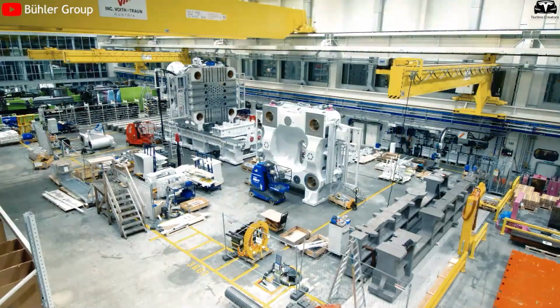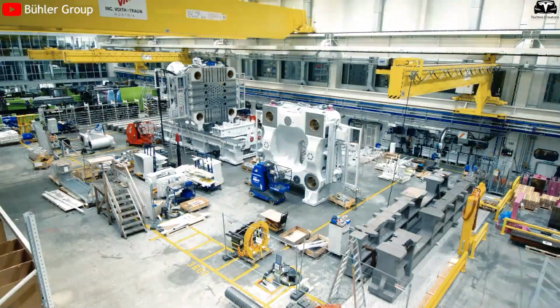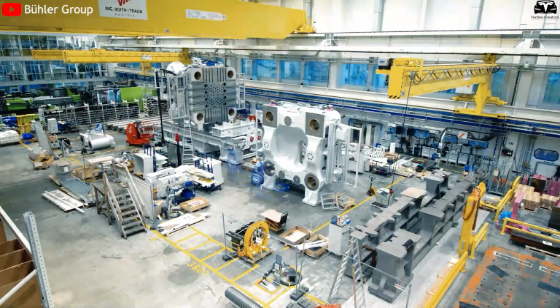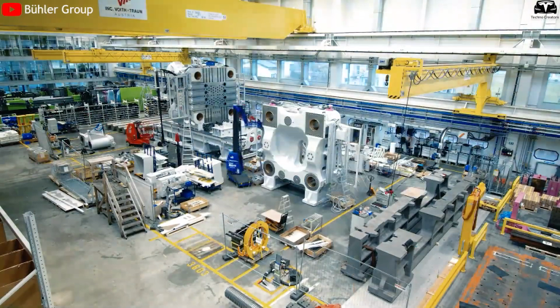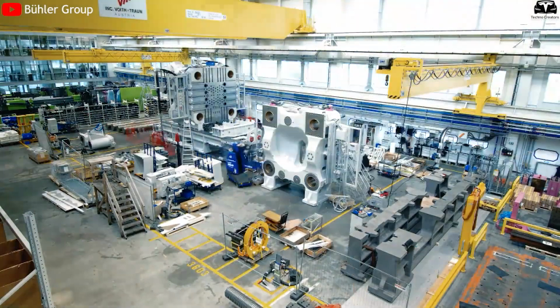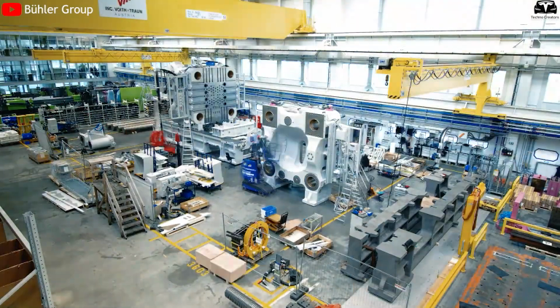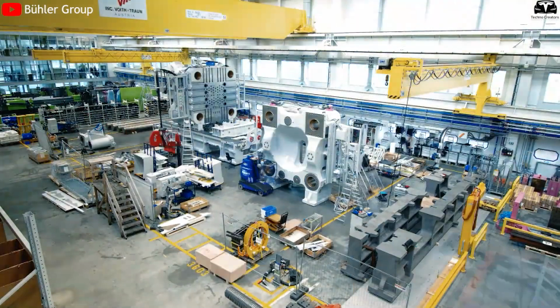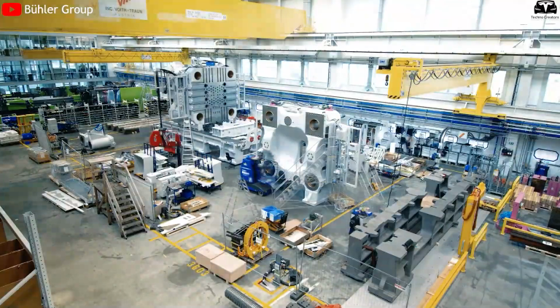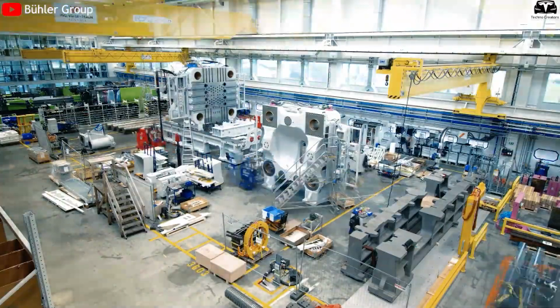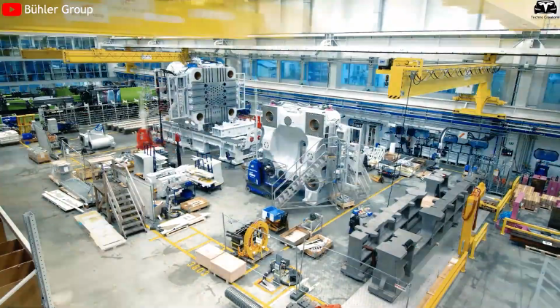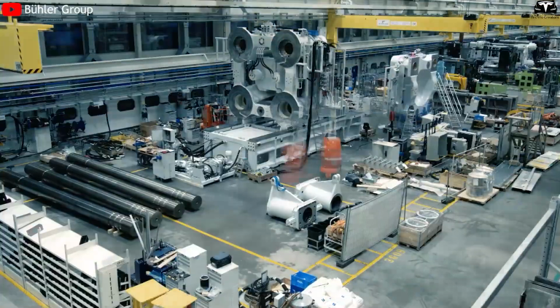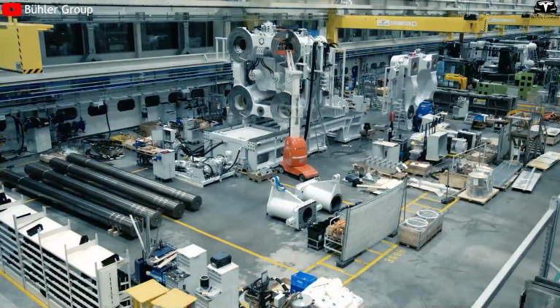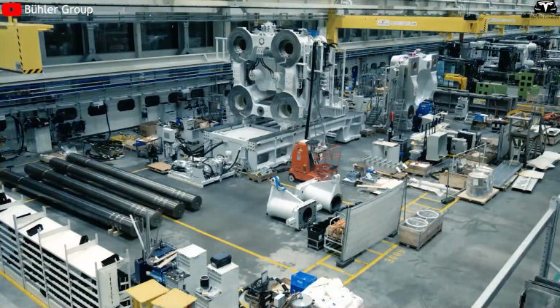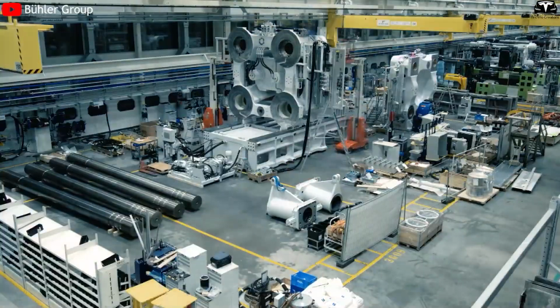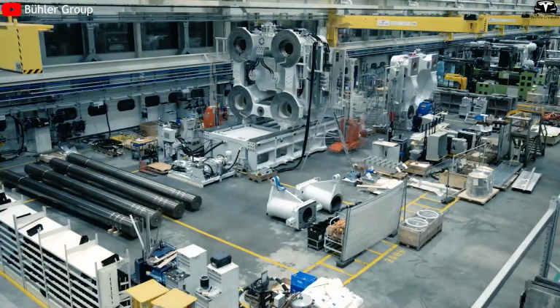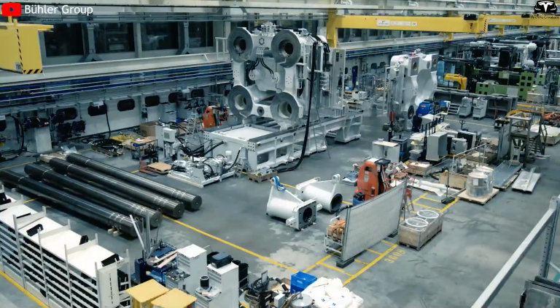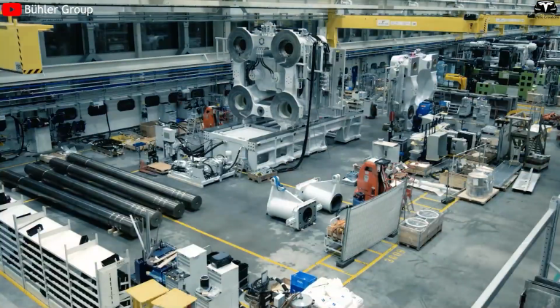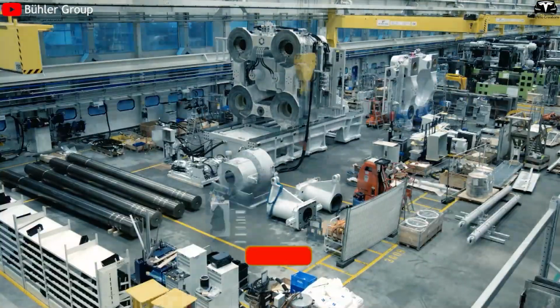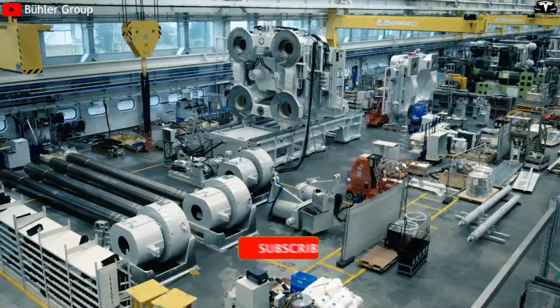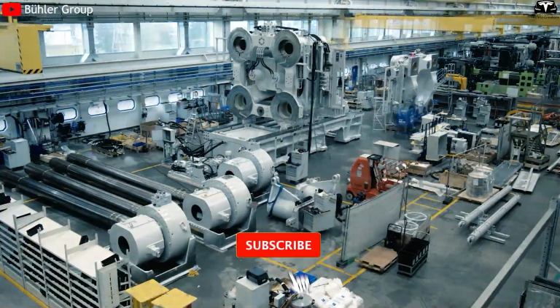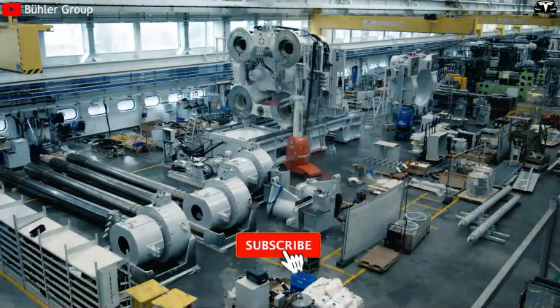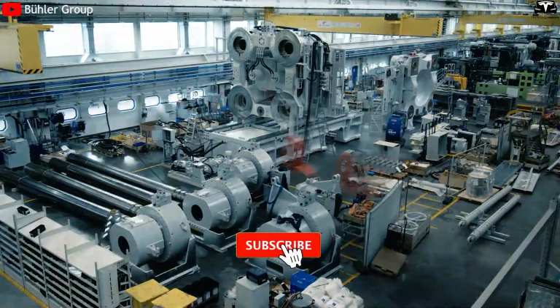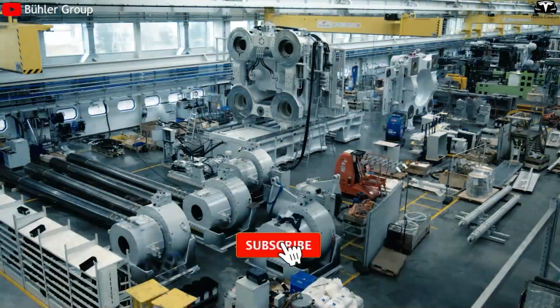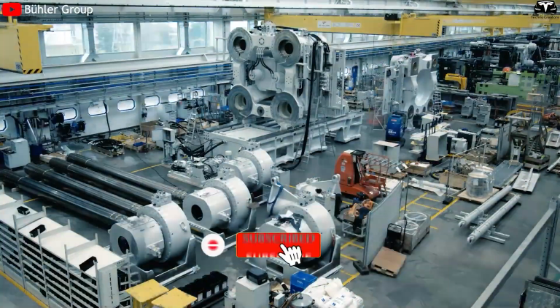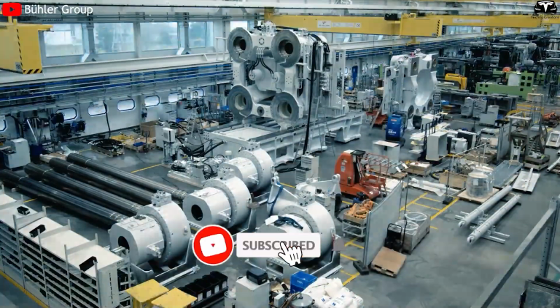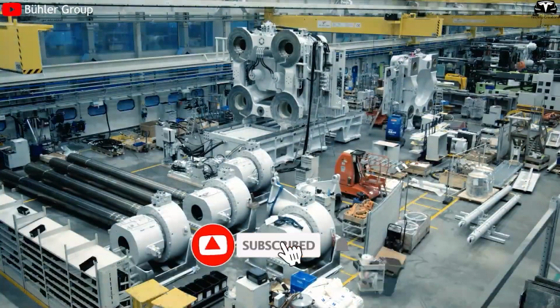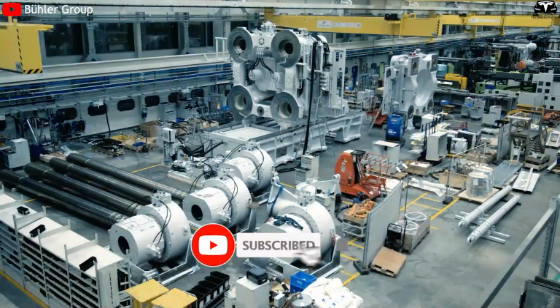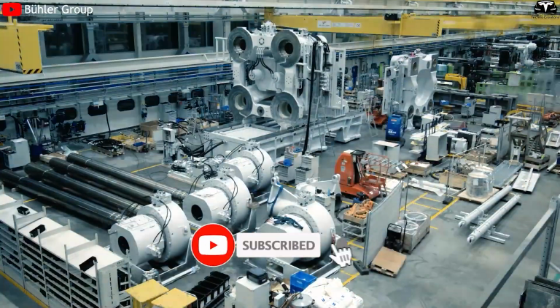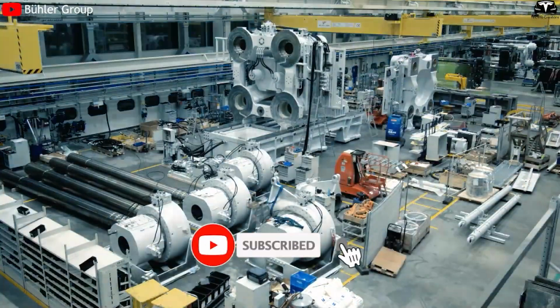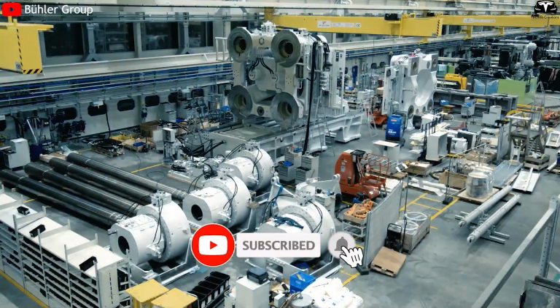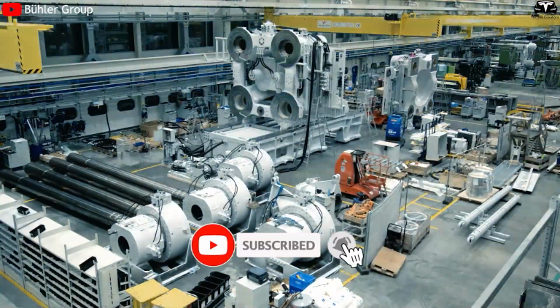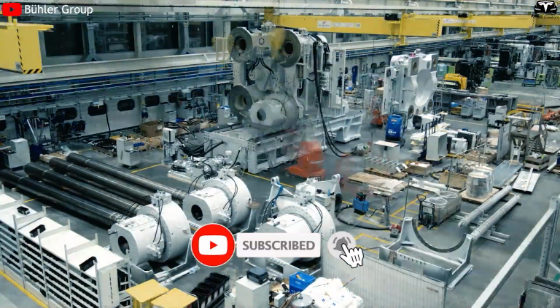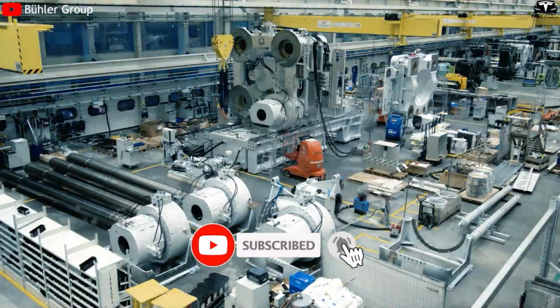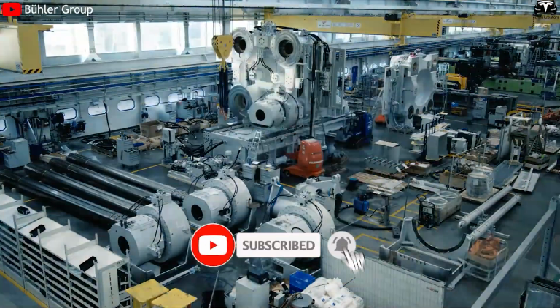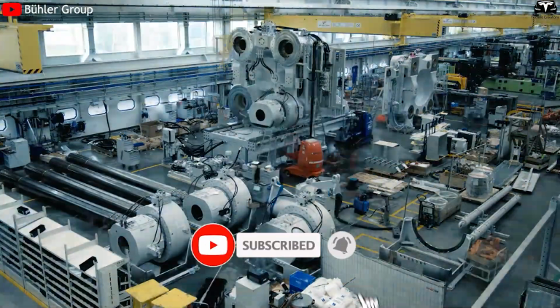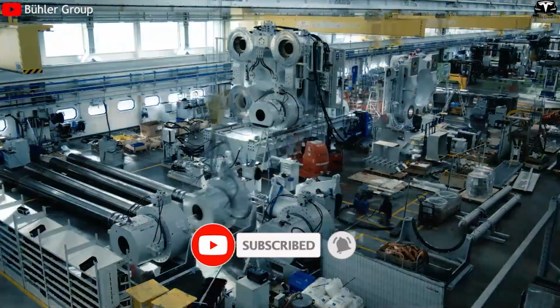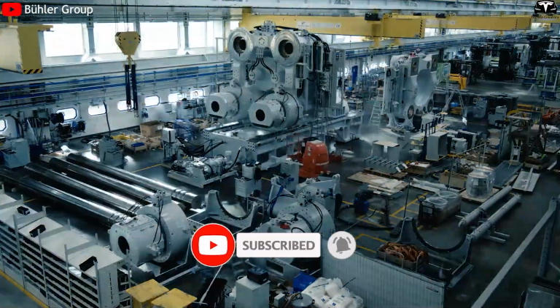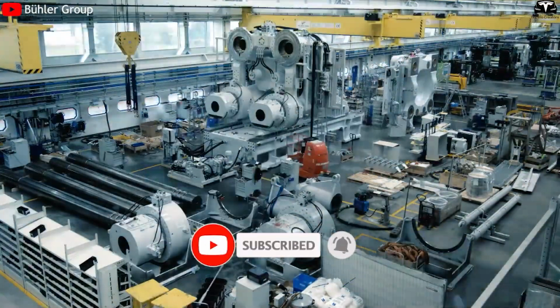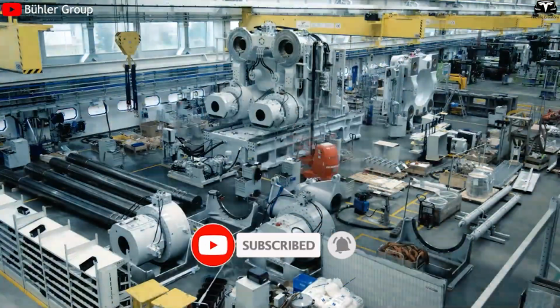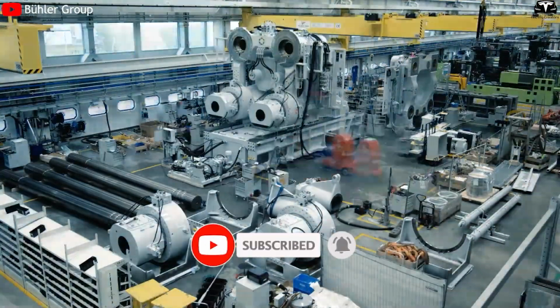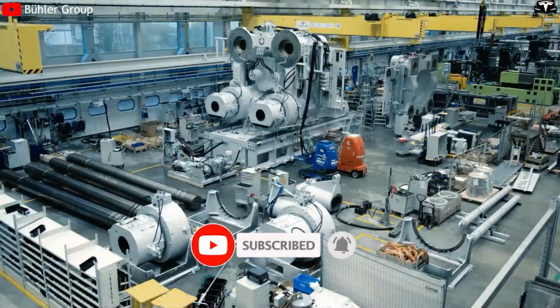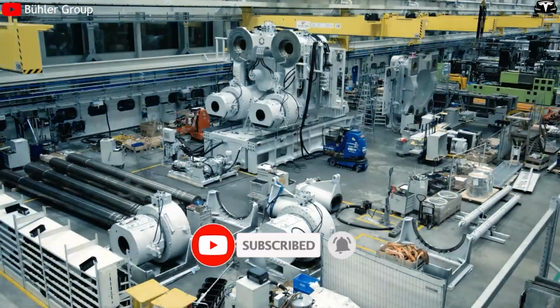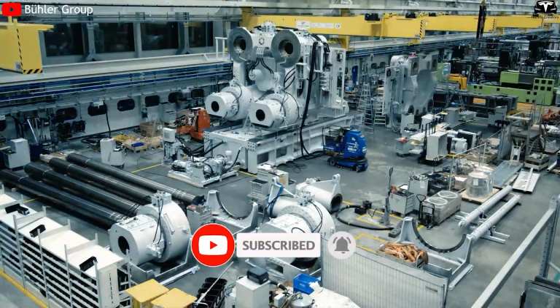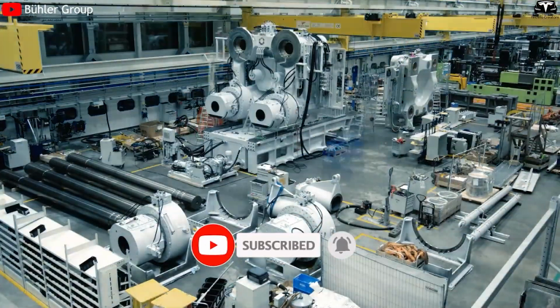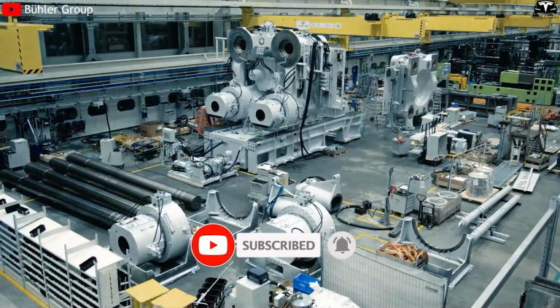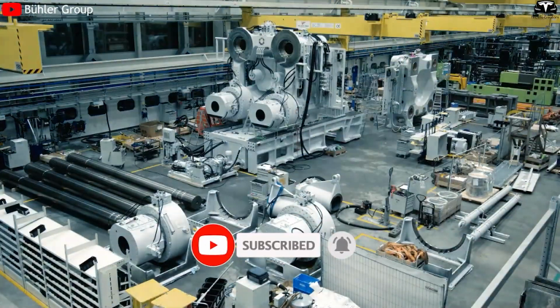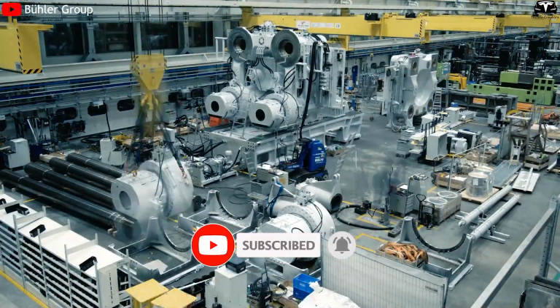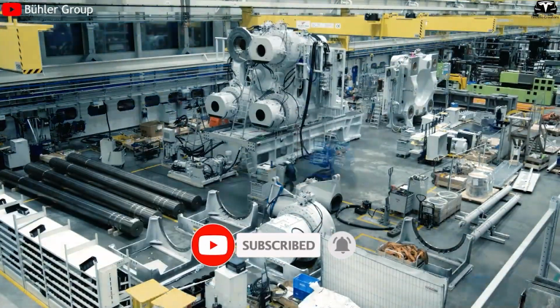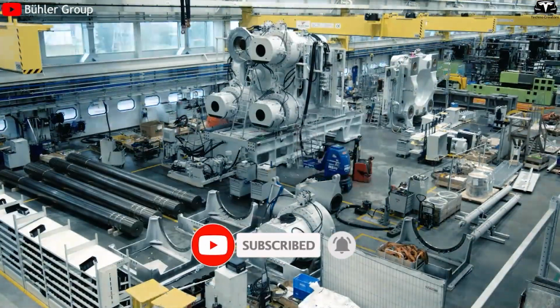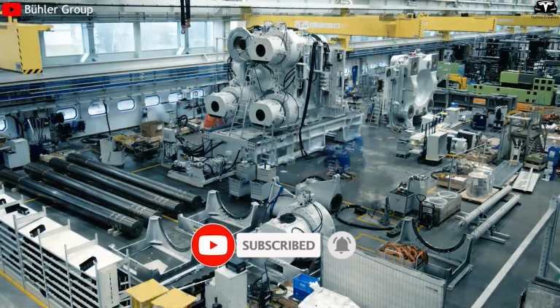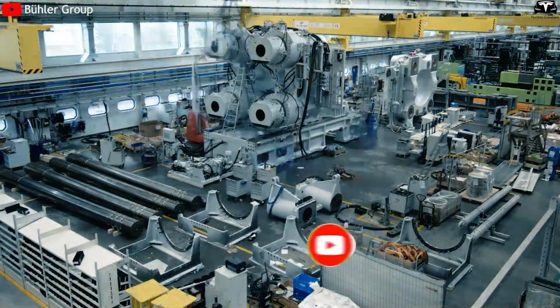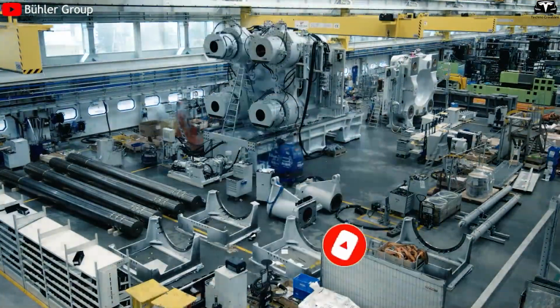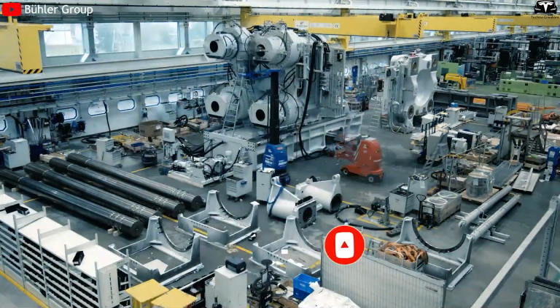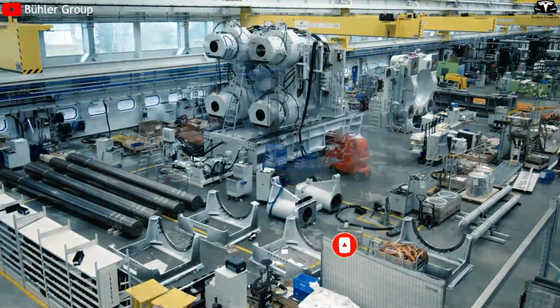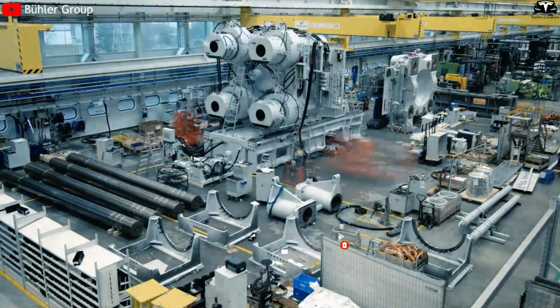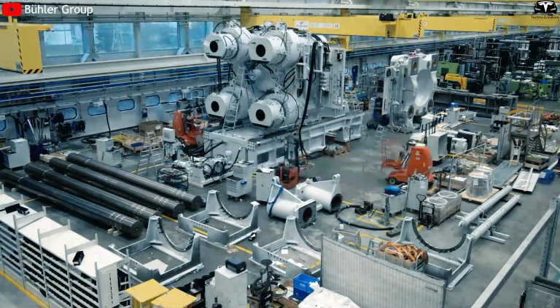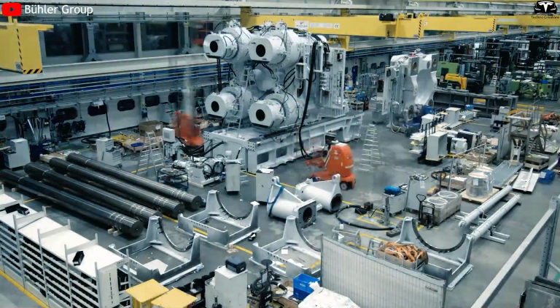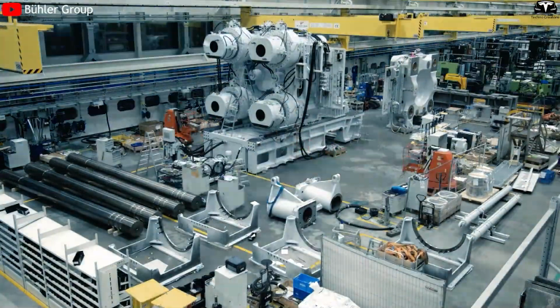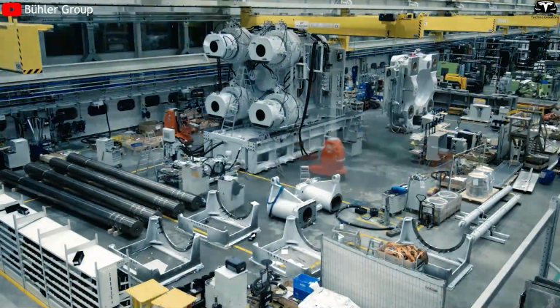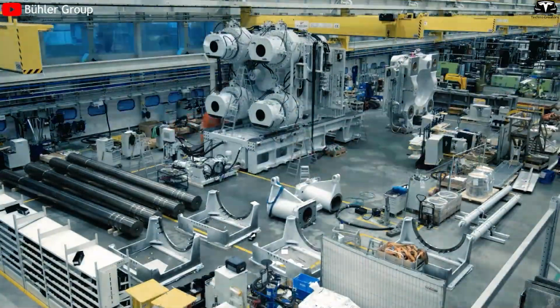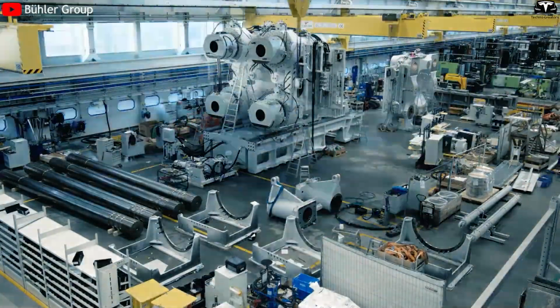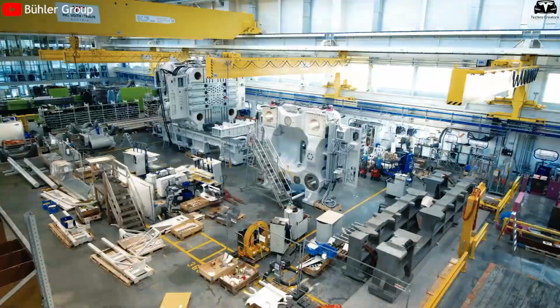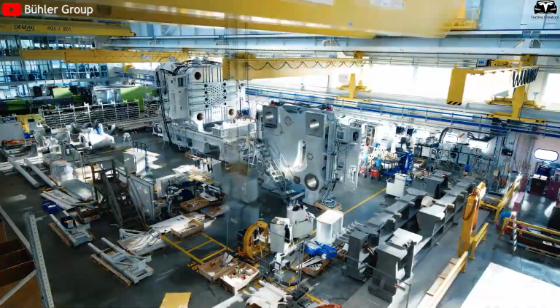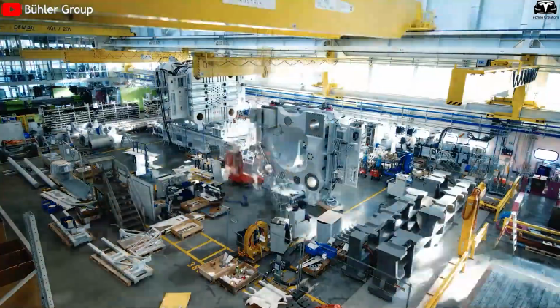Please help us reach 4,500 subscribers. This is important for us to stay motivated.